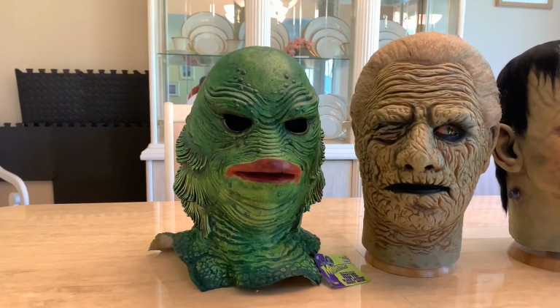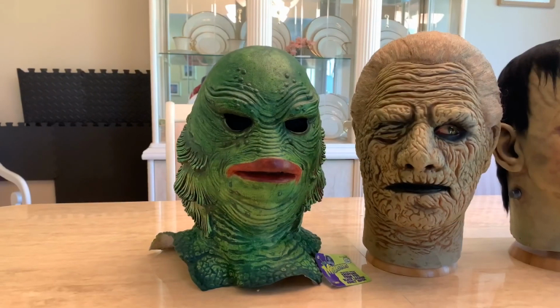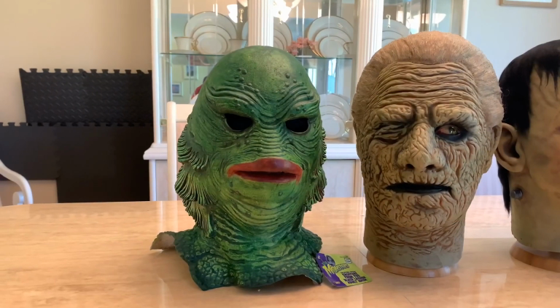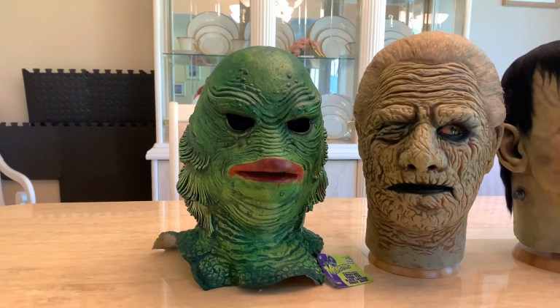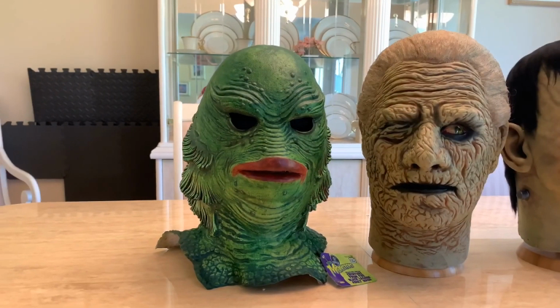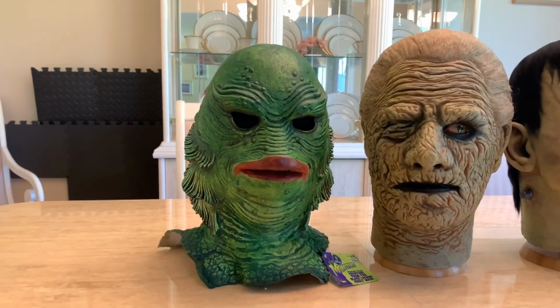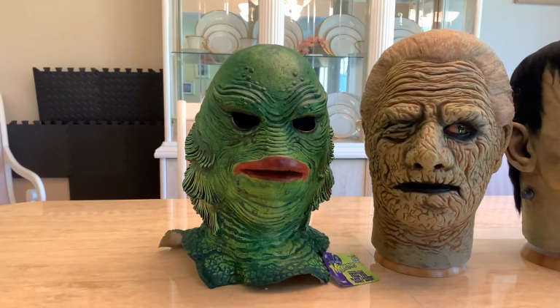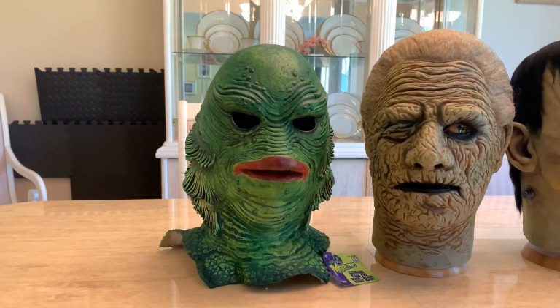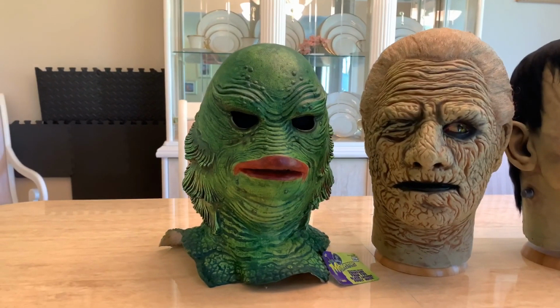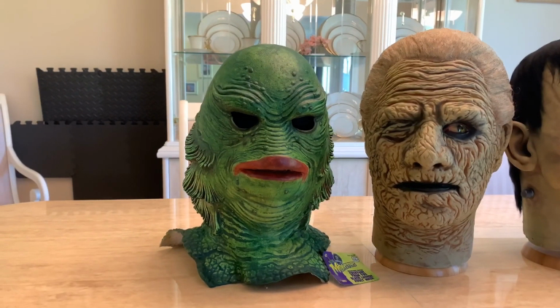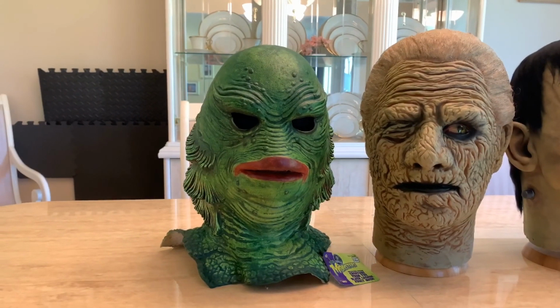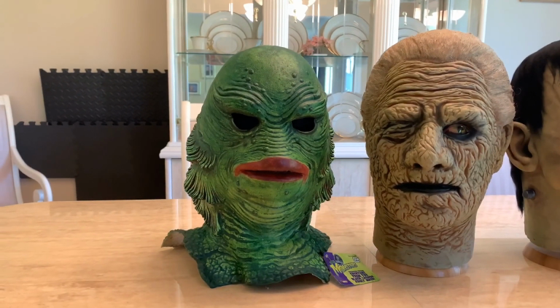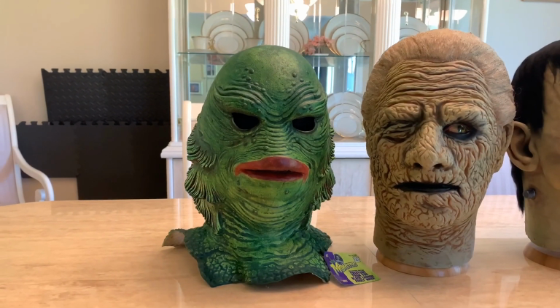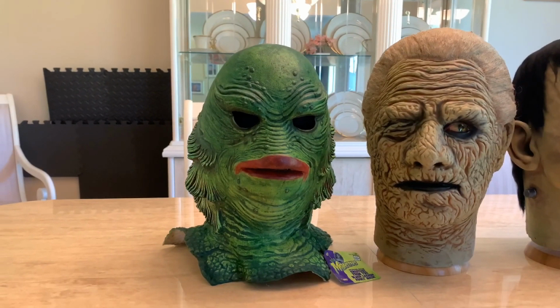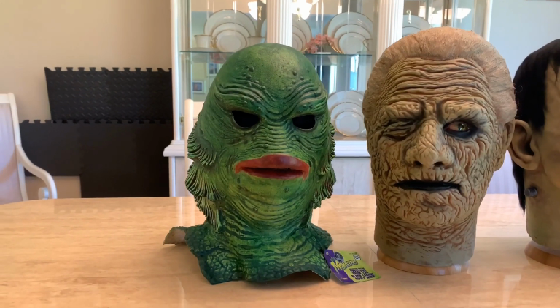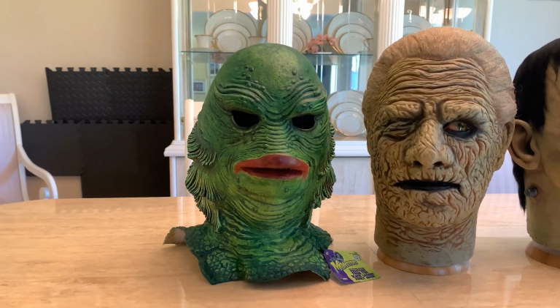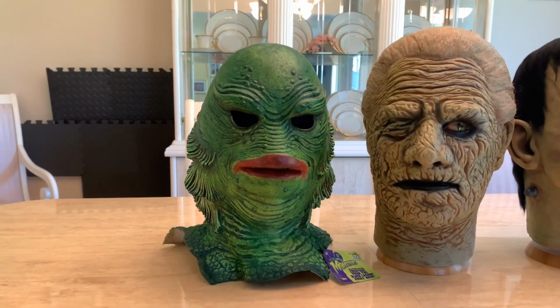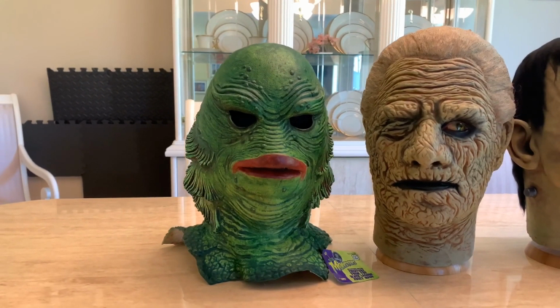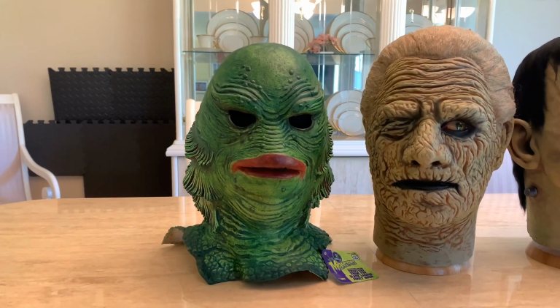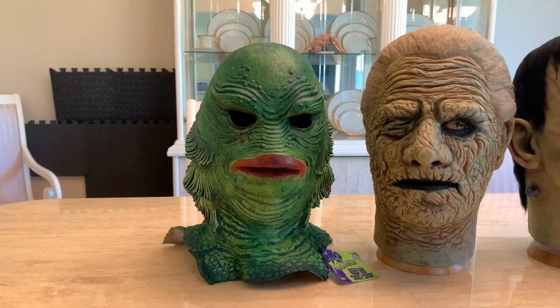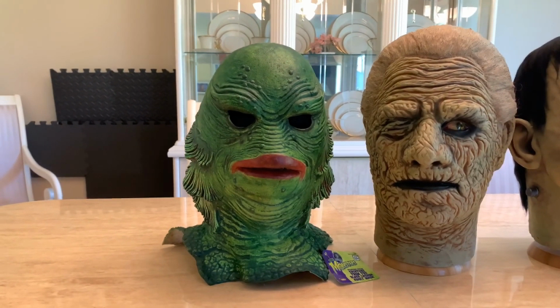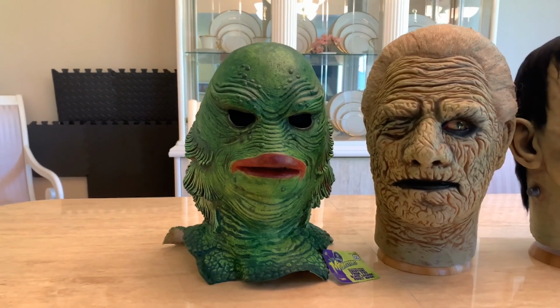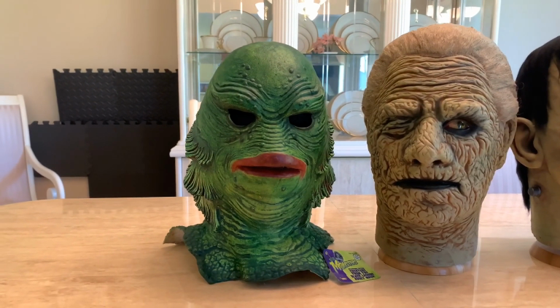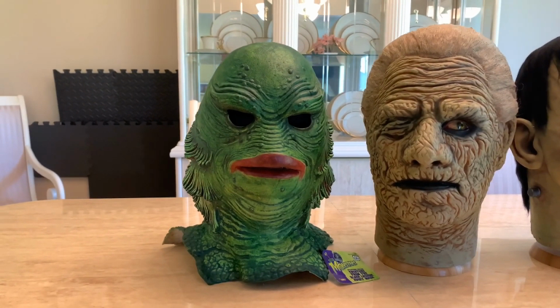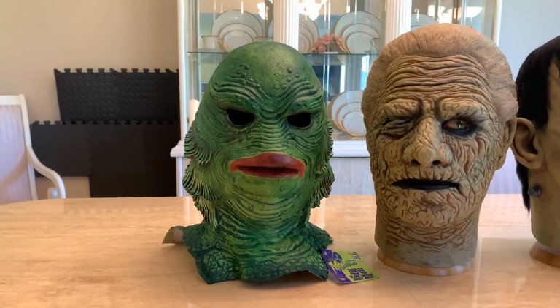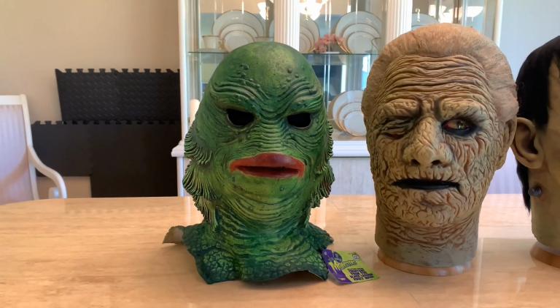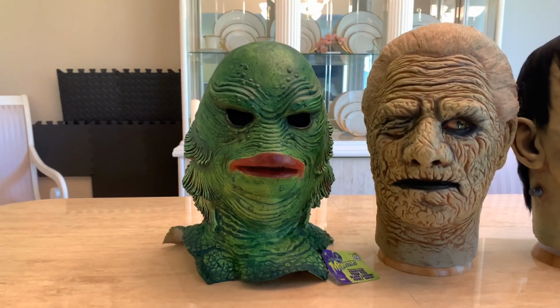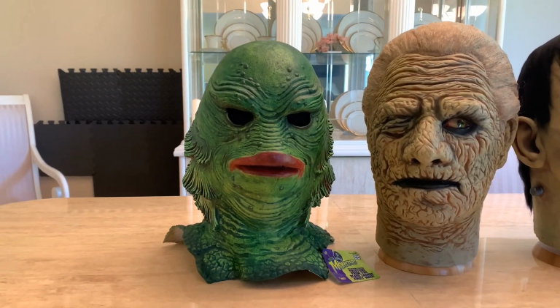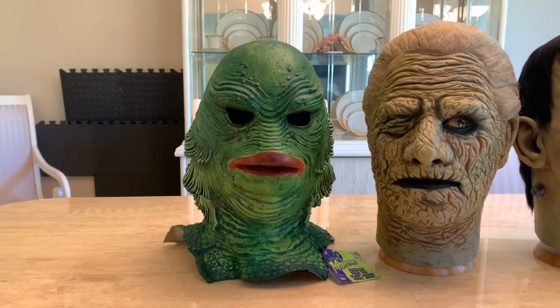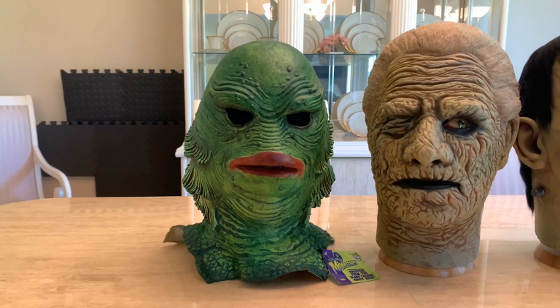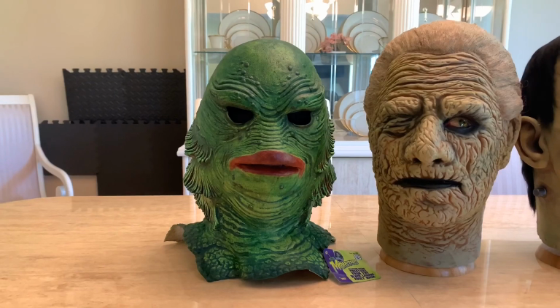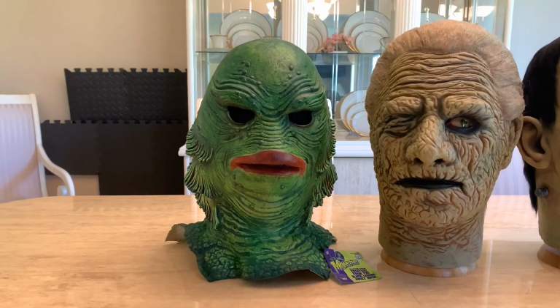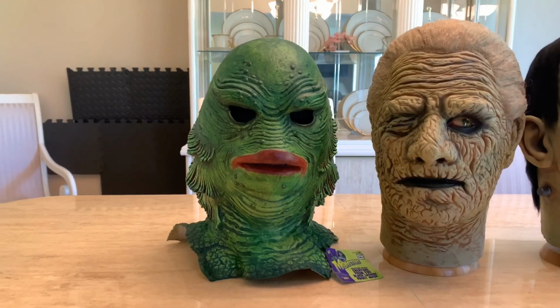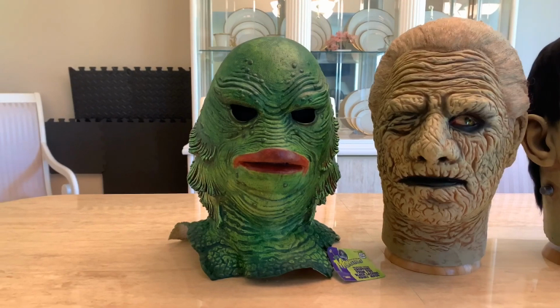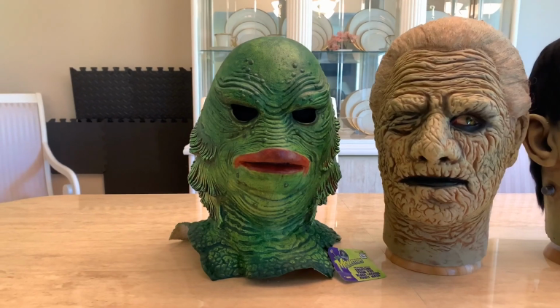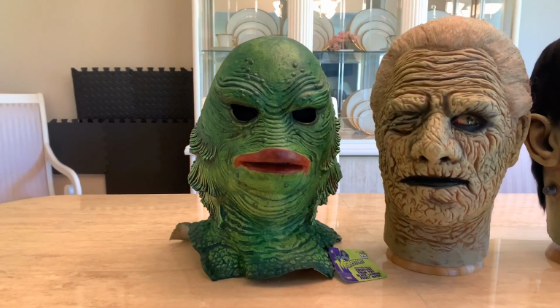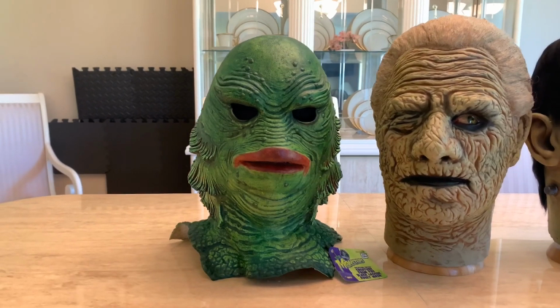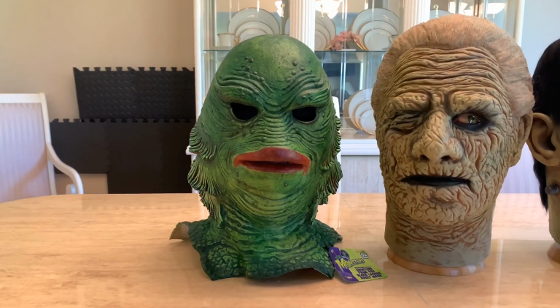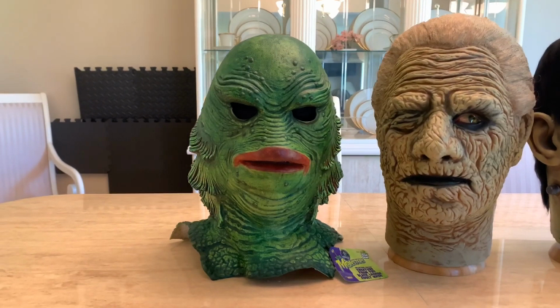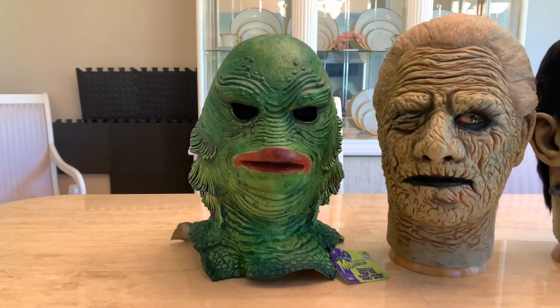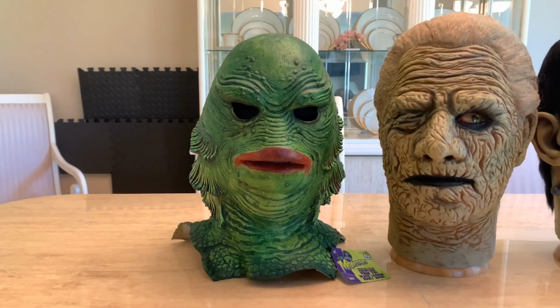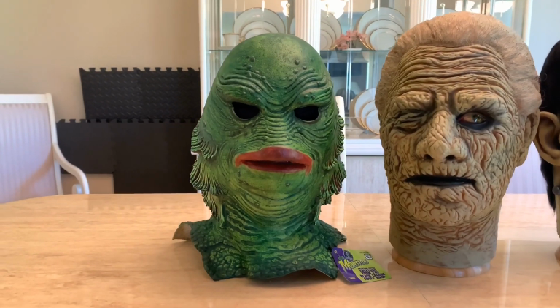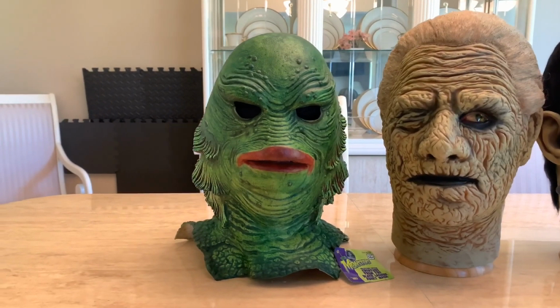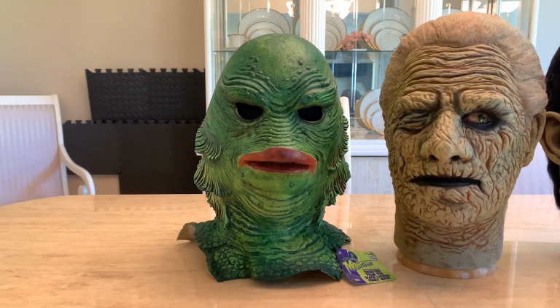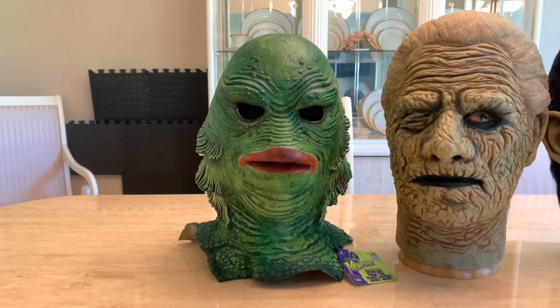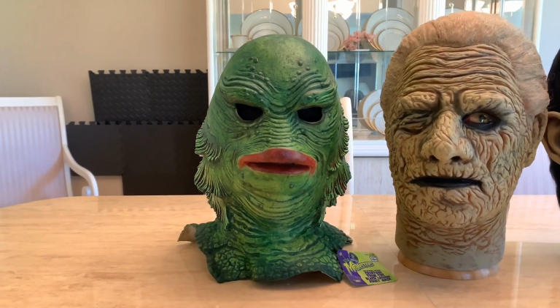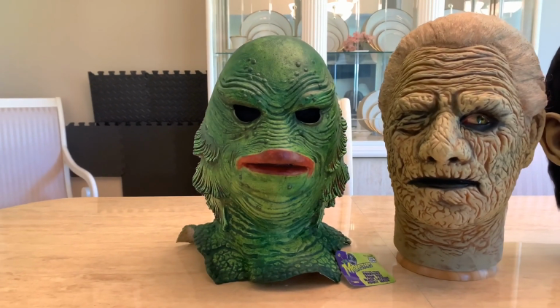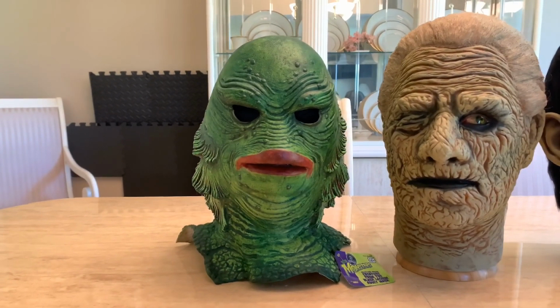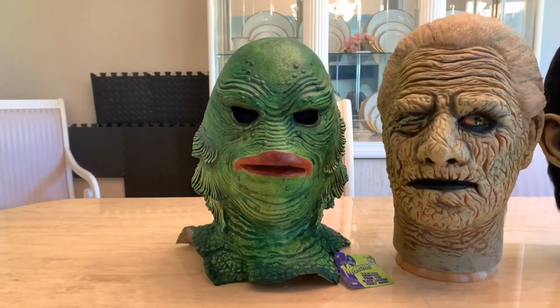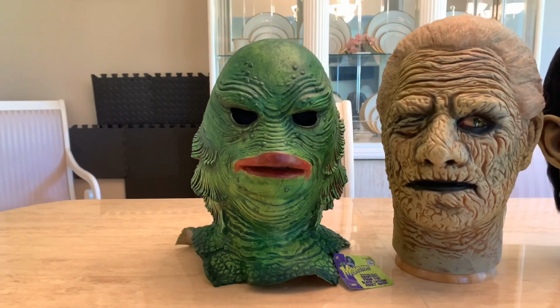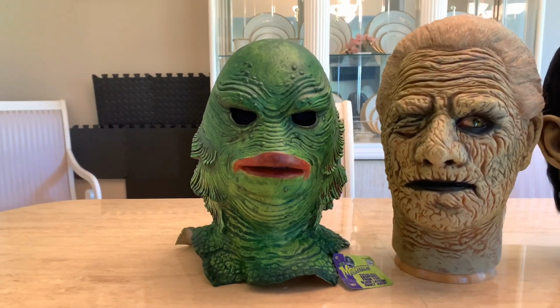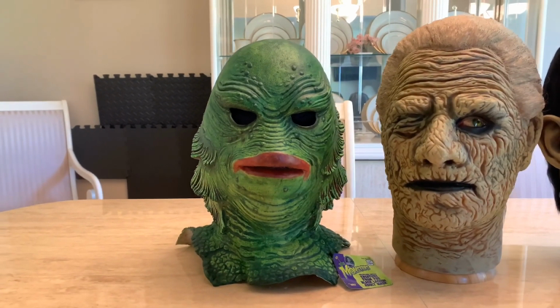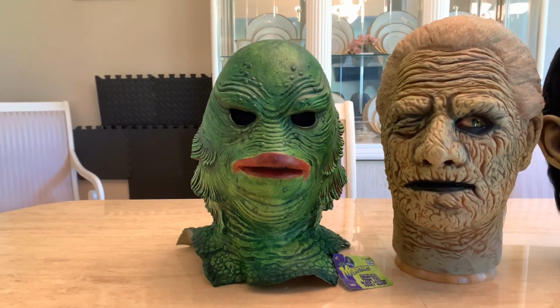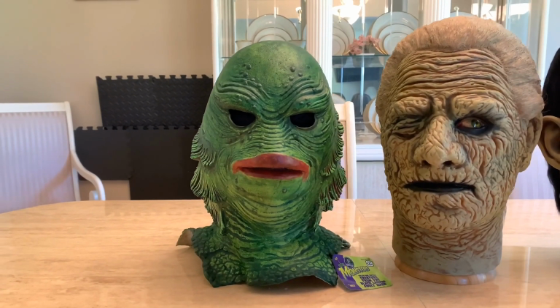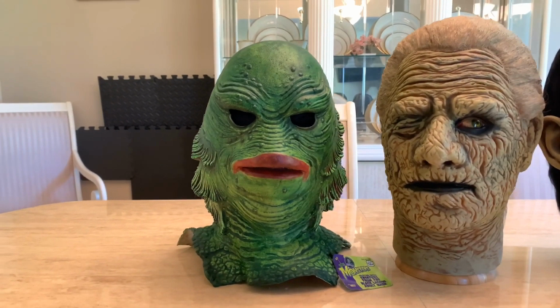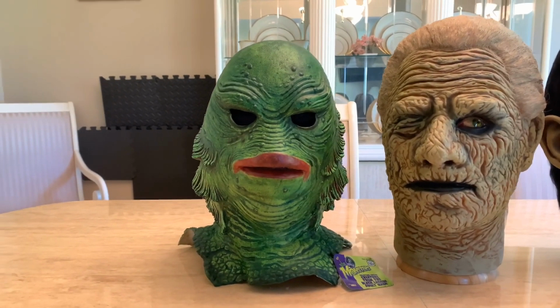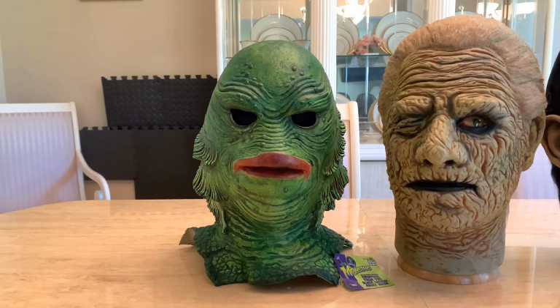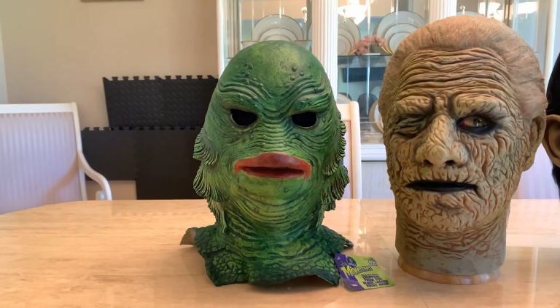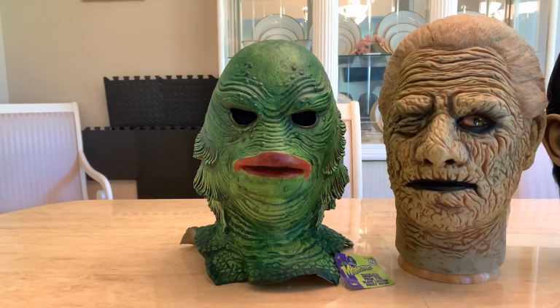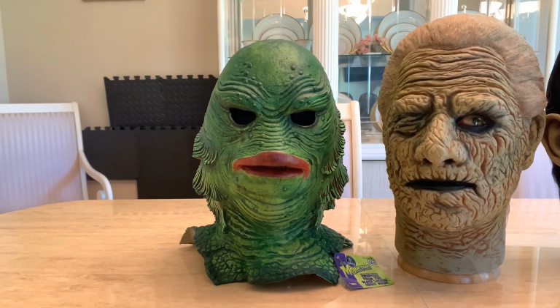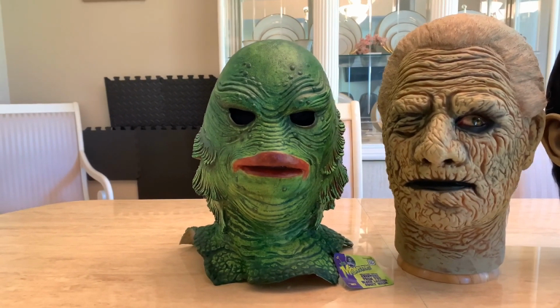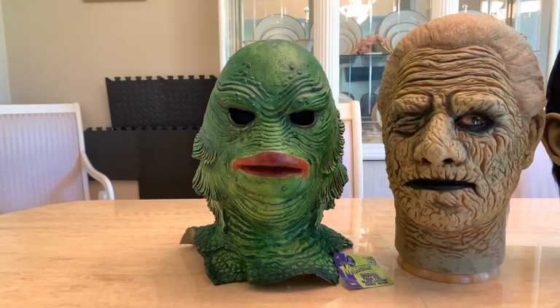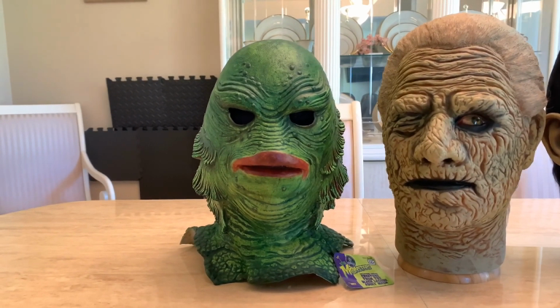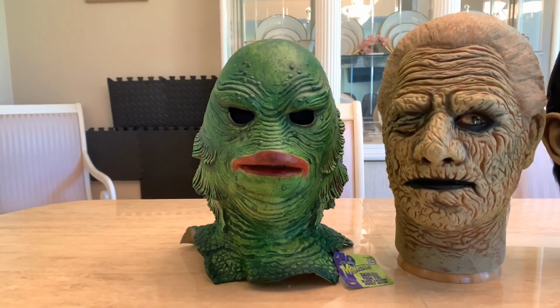We'll start off with my Creature from the Black Lagoon mask. This is by Forum Novelties. I repainted it about a year ago.